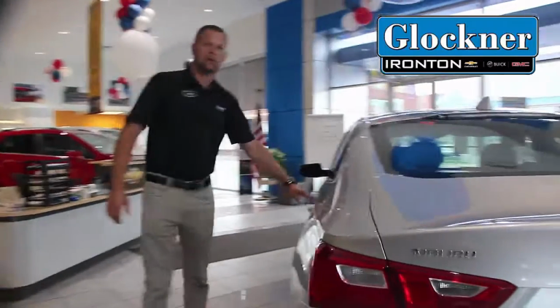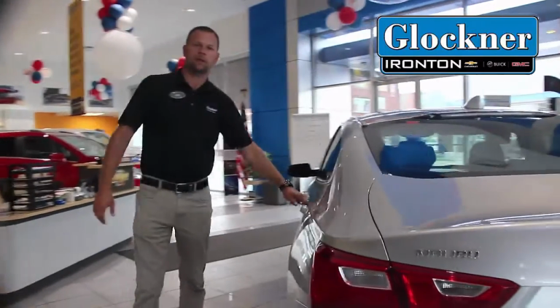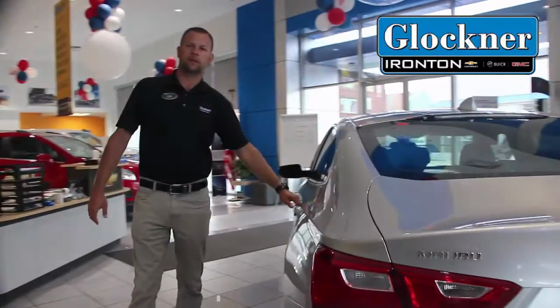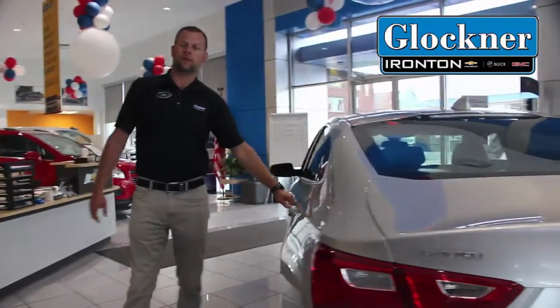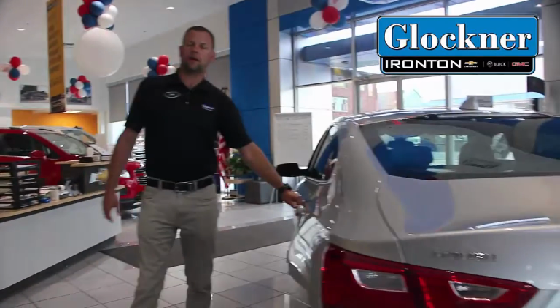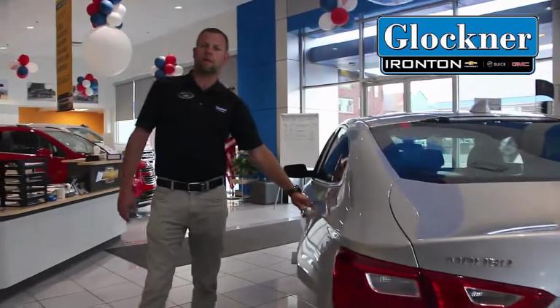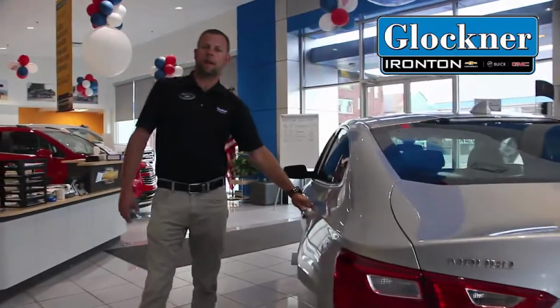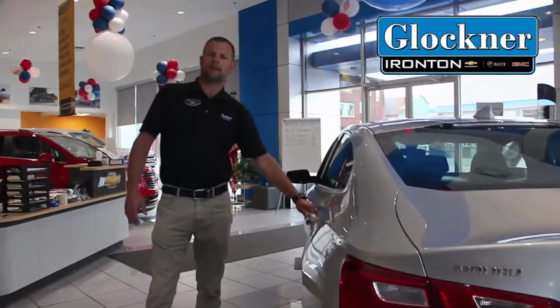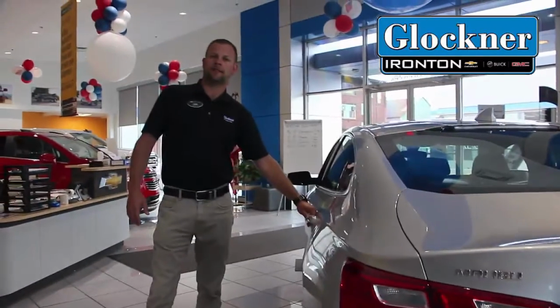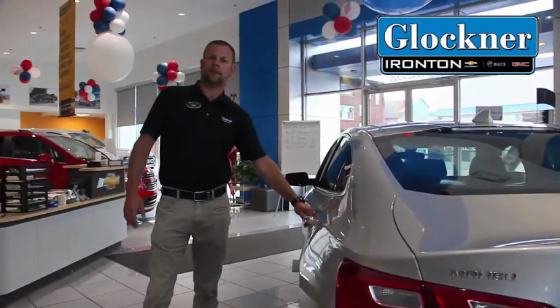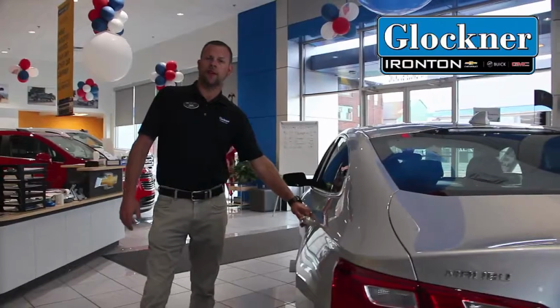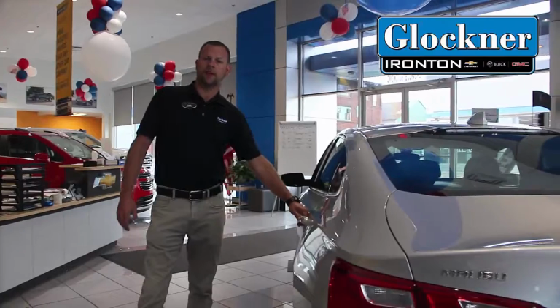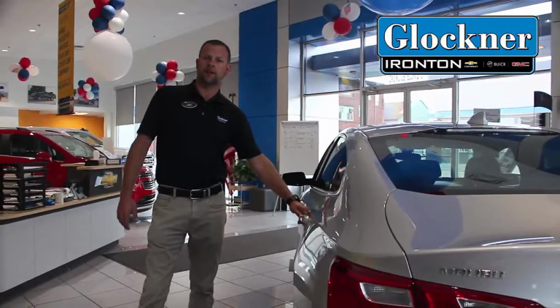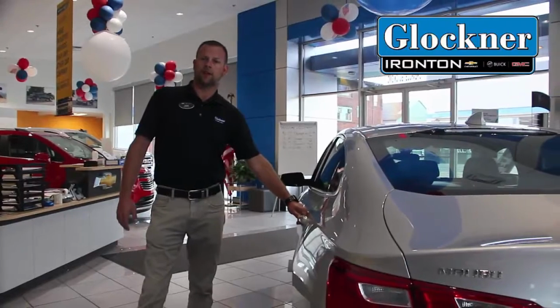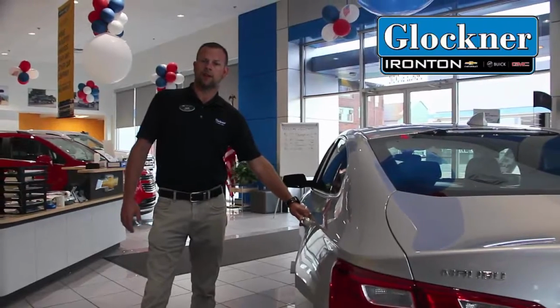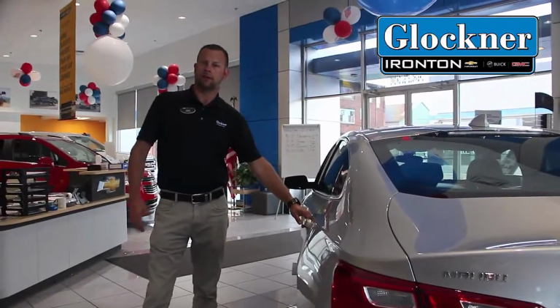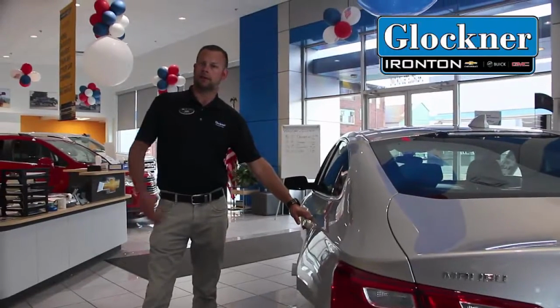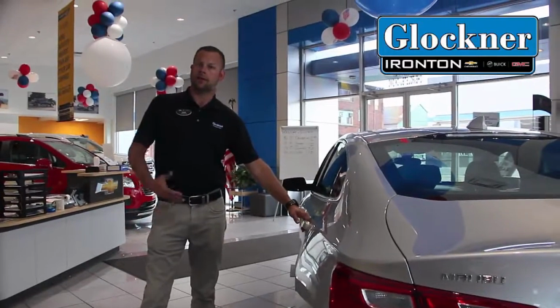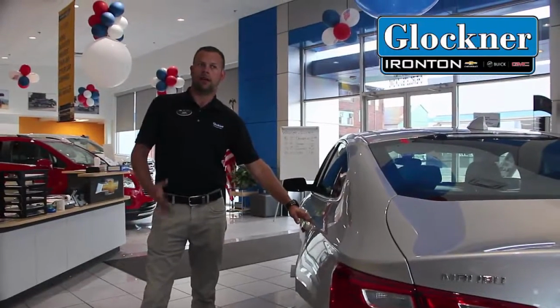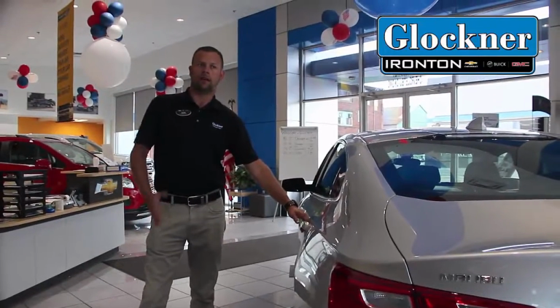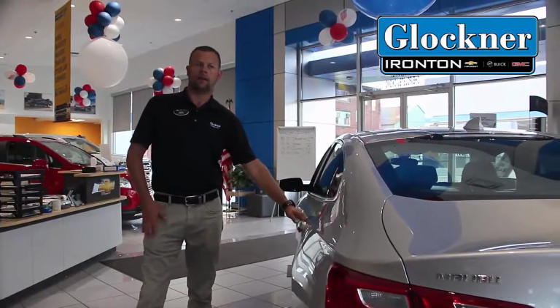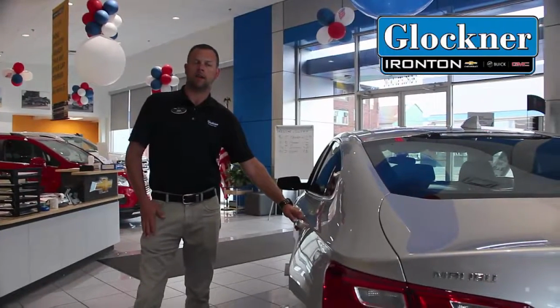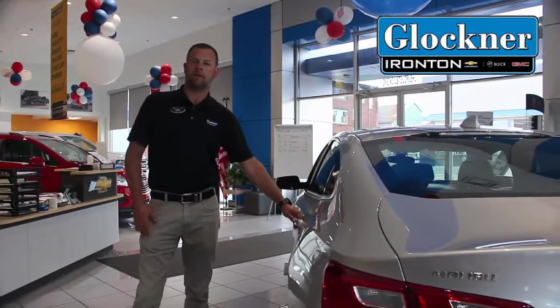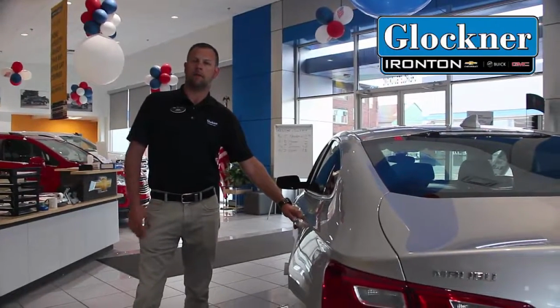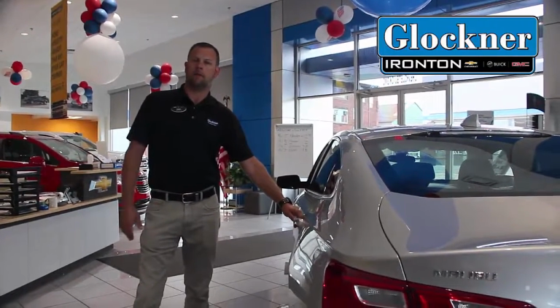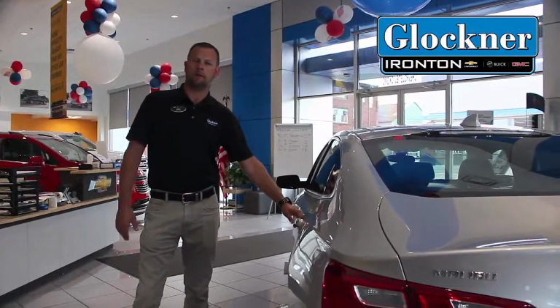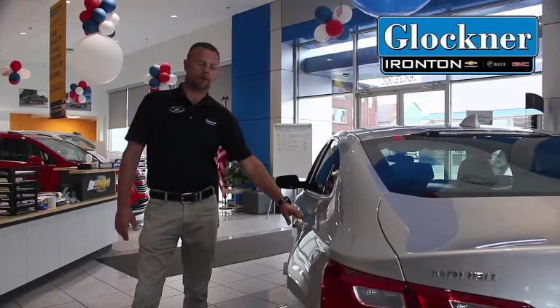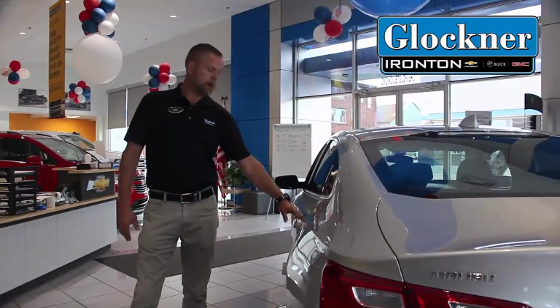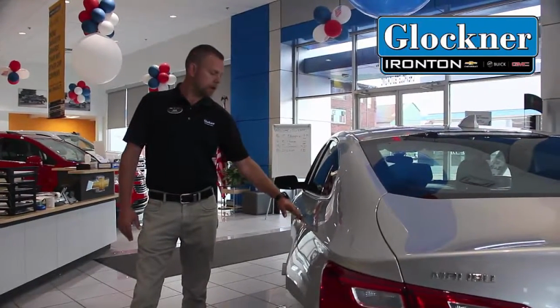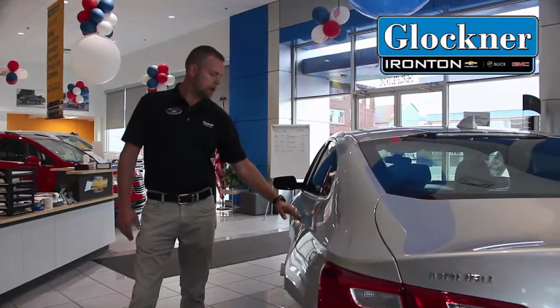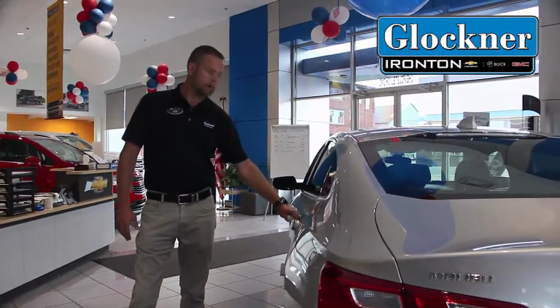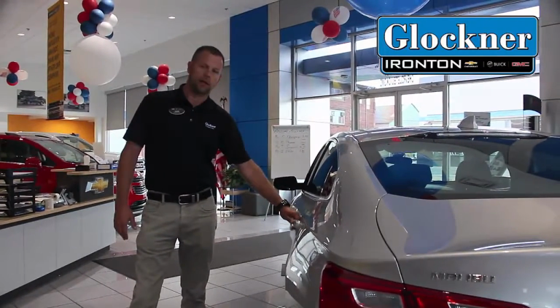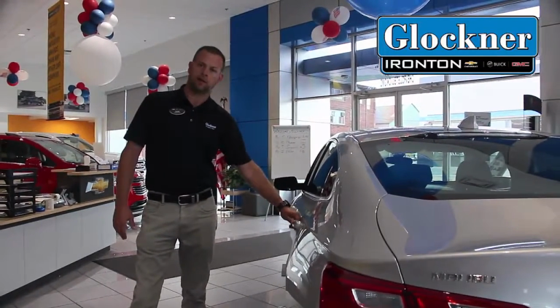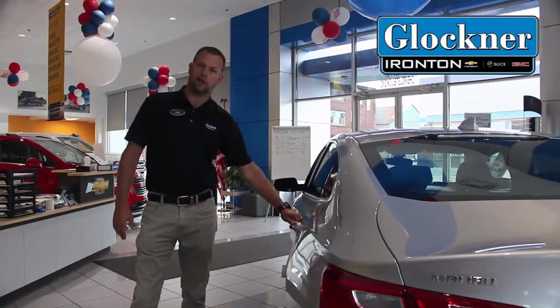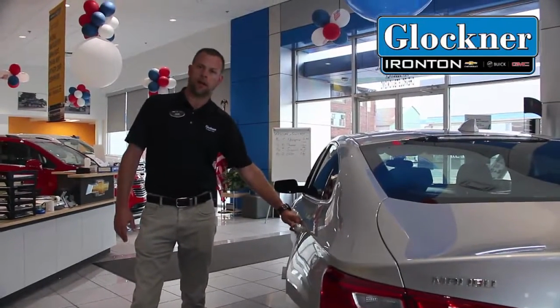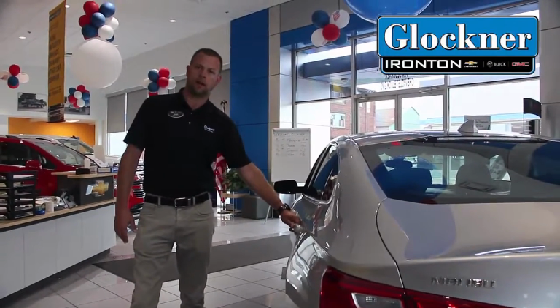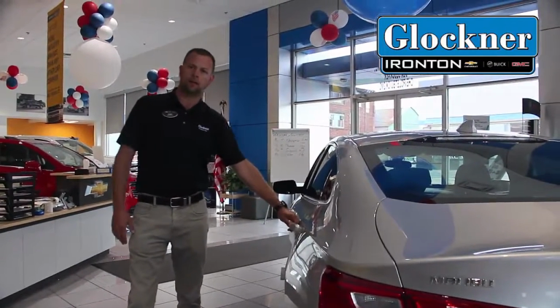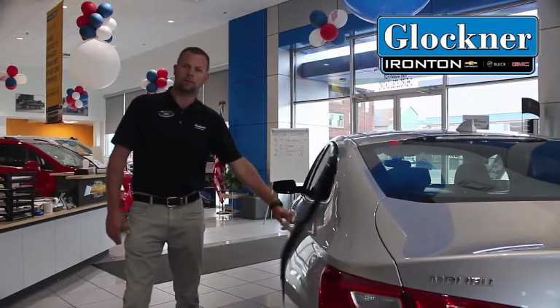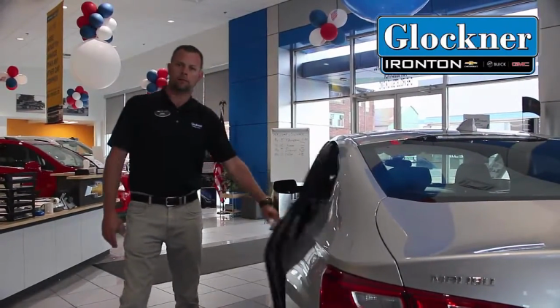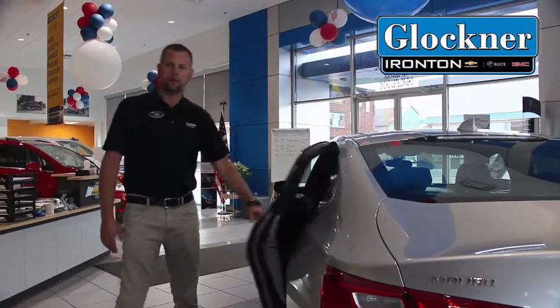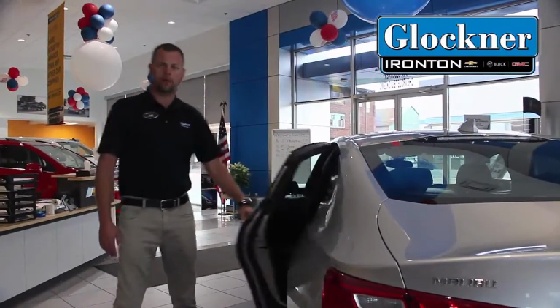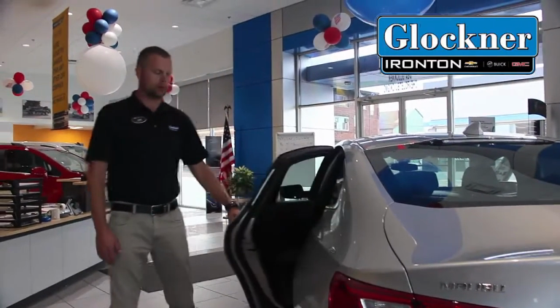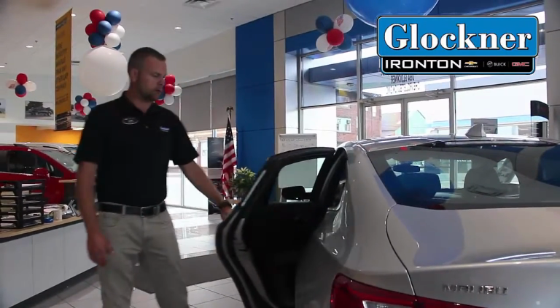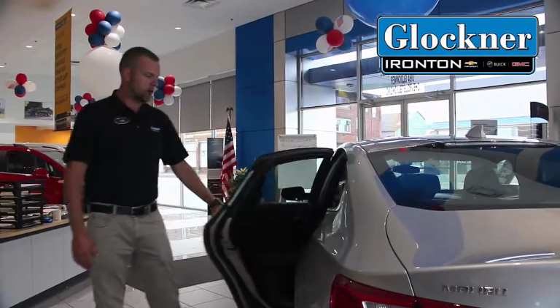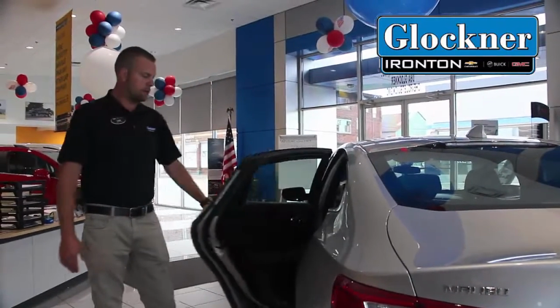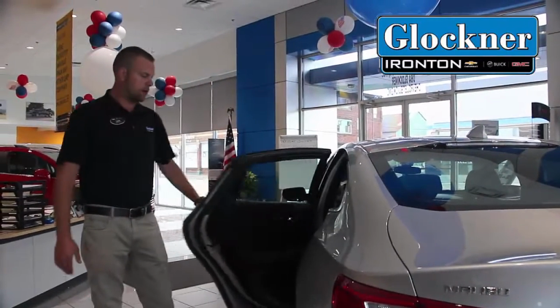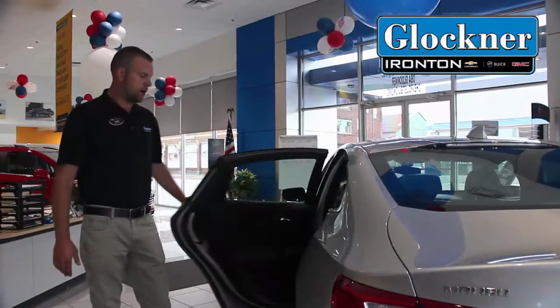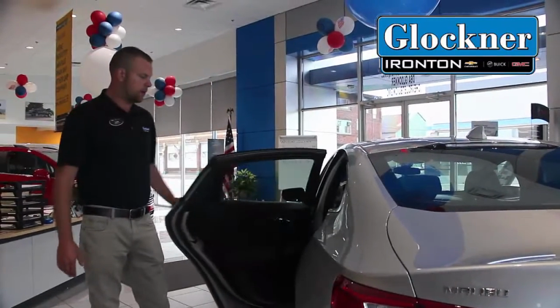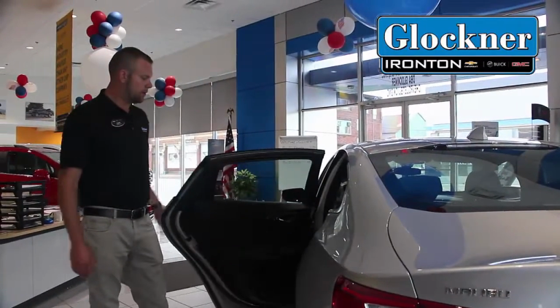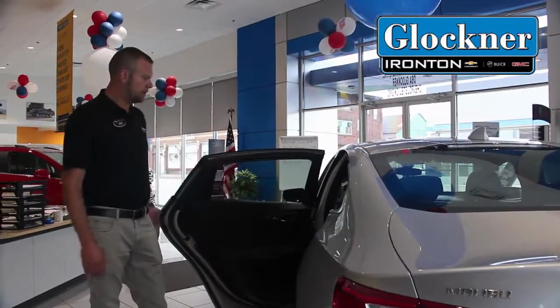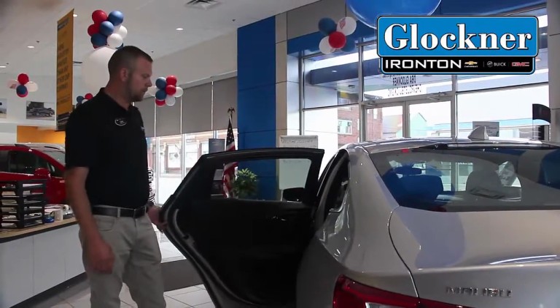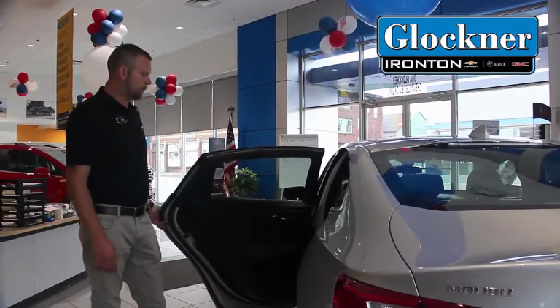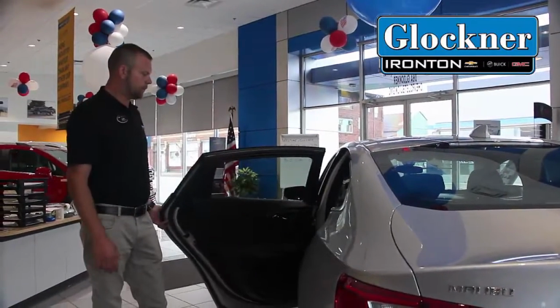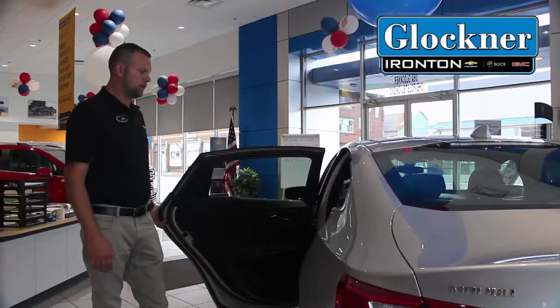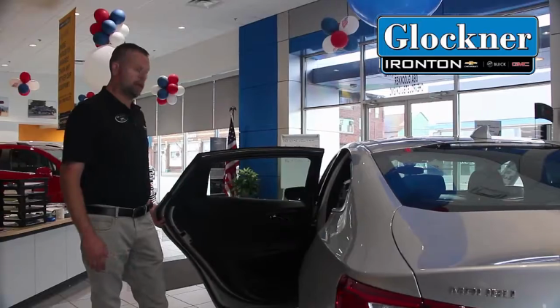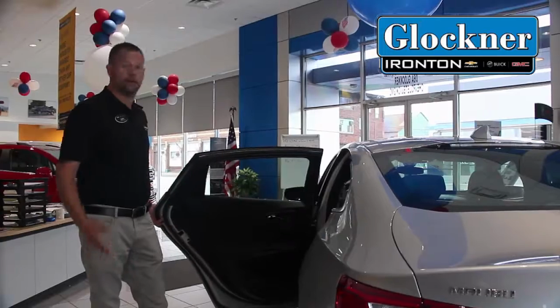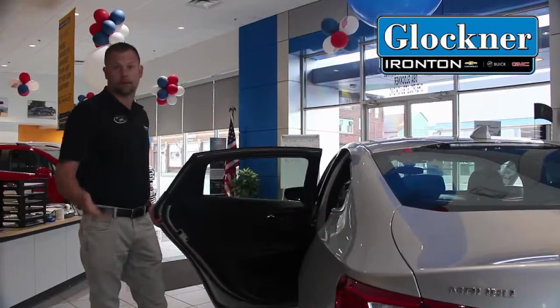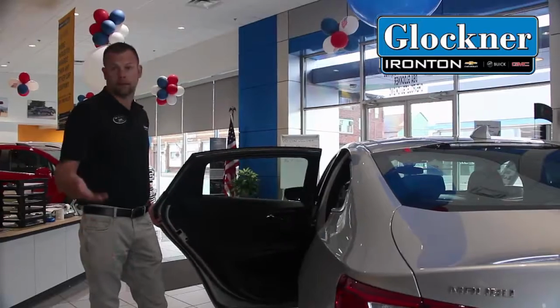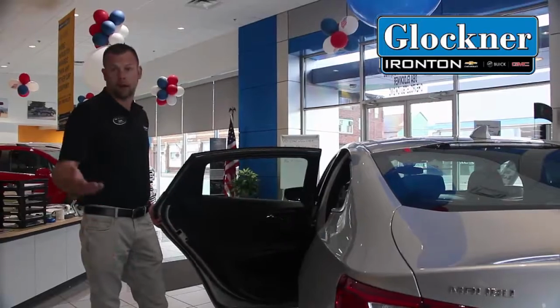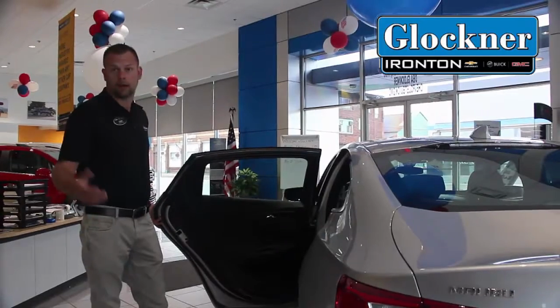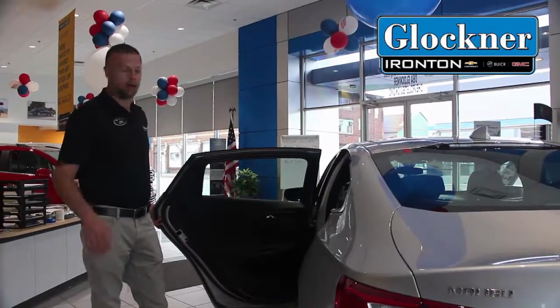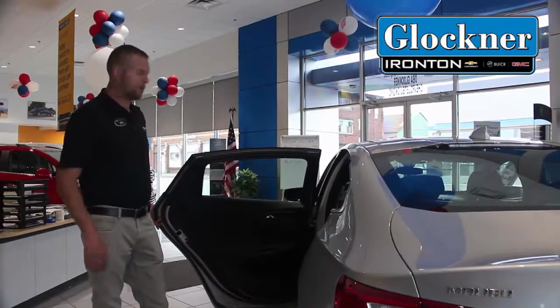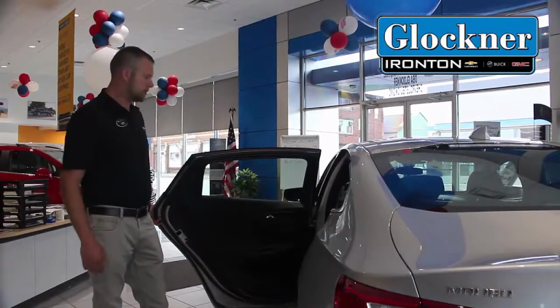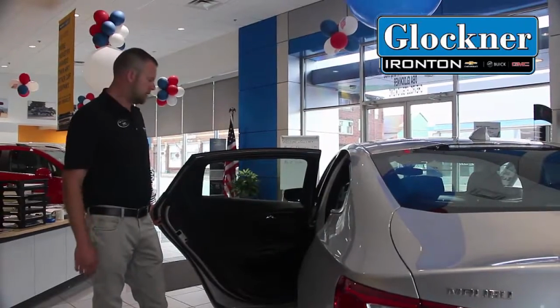These also have passive key entry. You just have to have the key fob on you to come out and touch the handle — the door's going to come right open, even if it's locked.